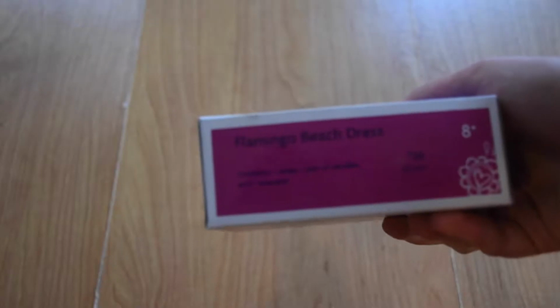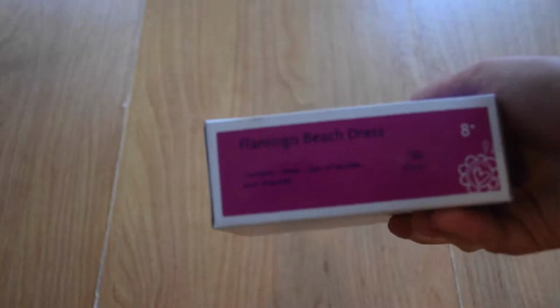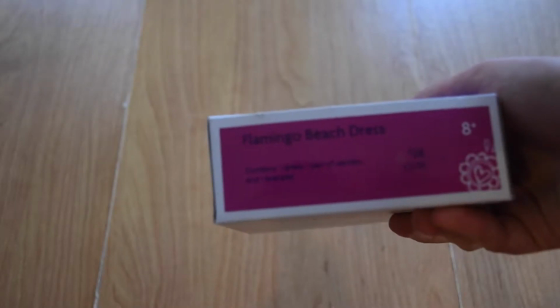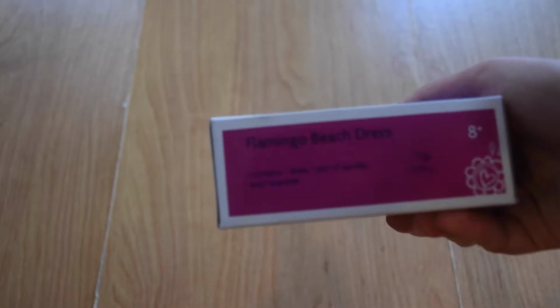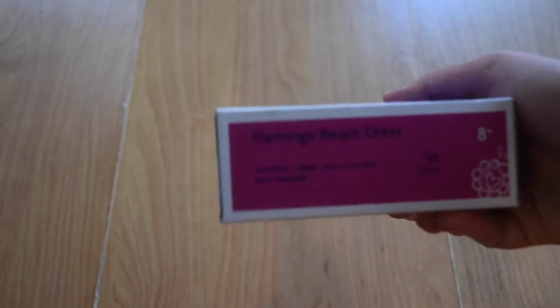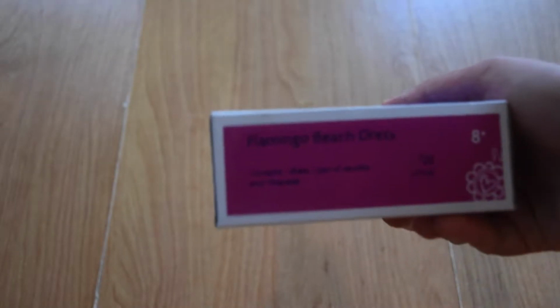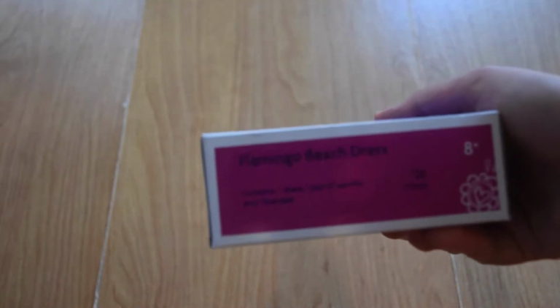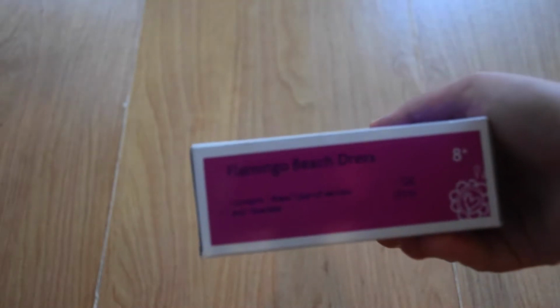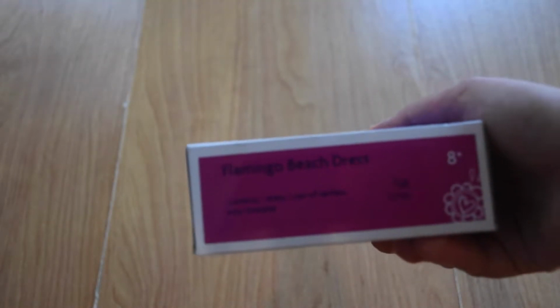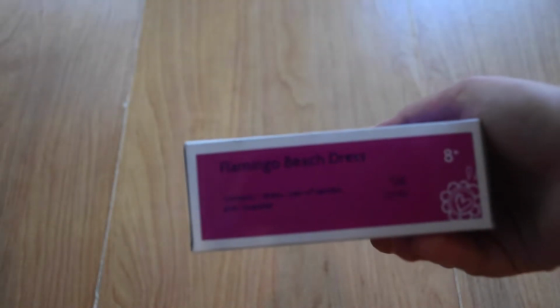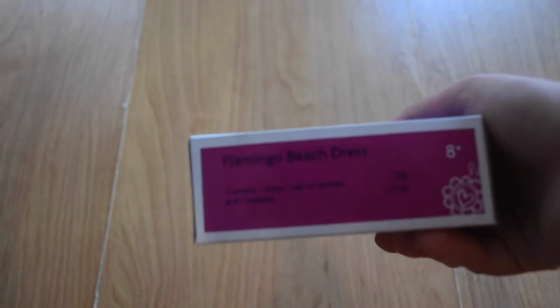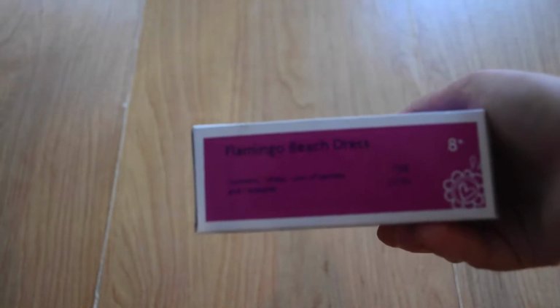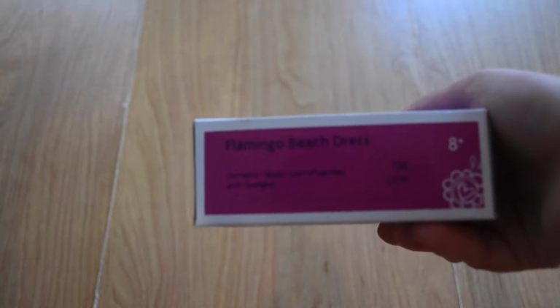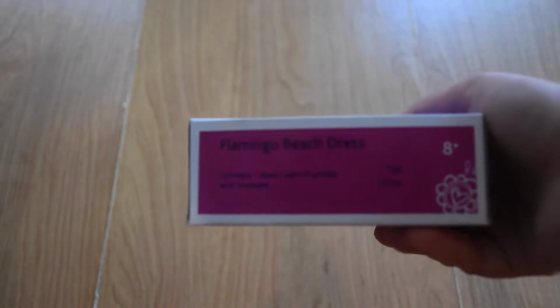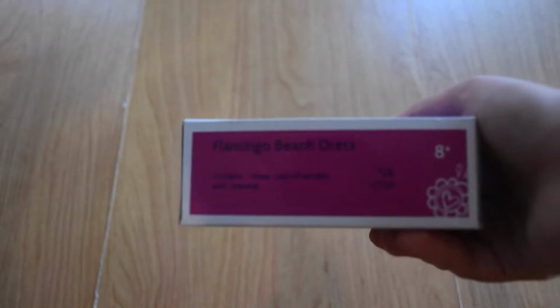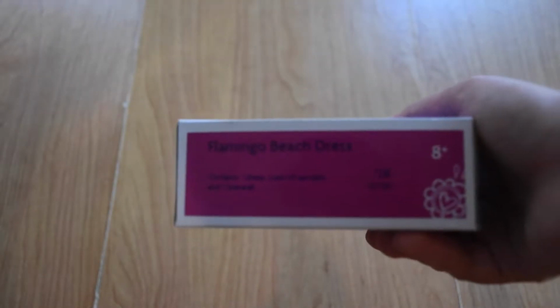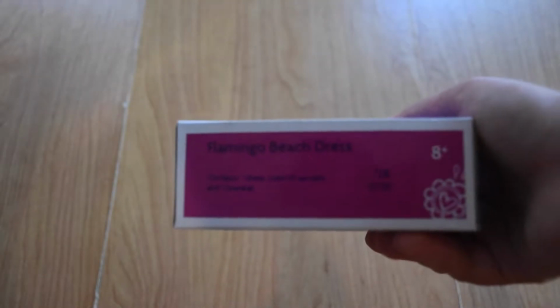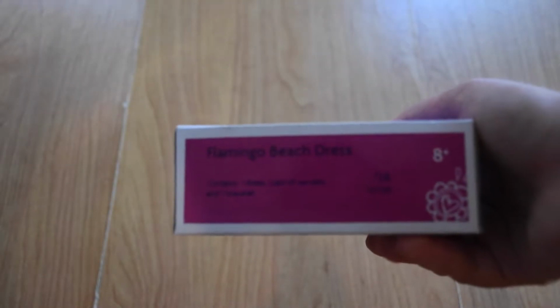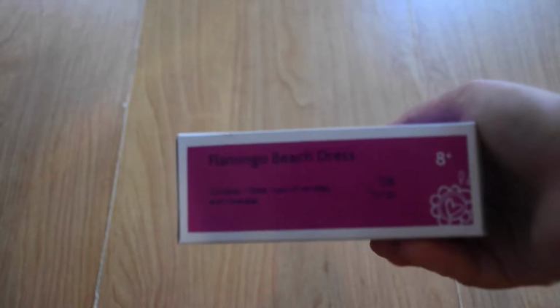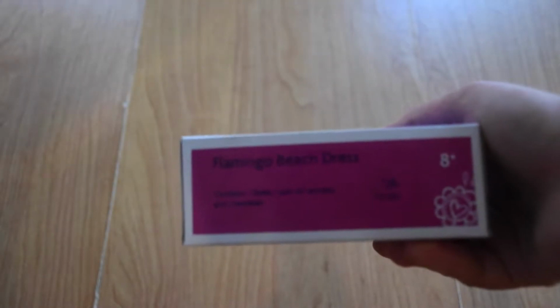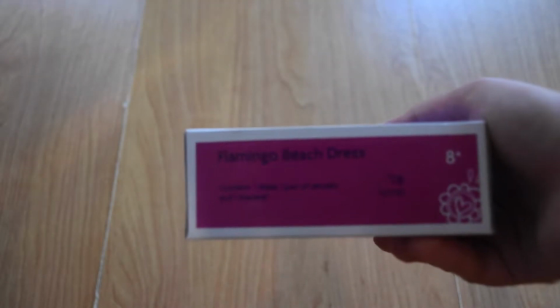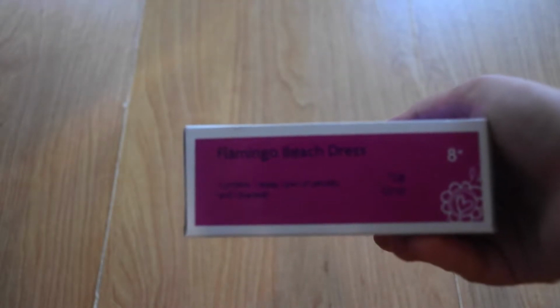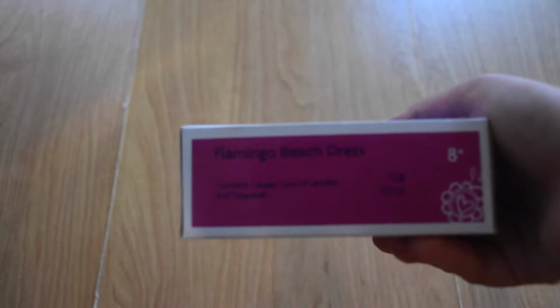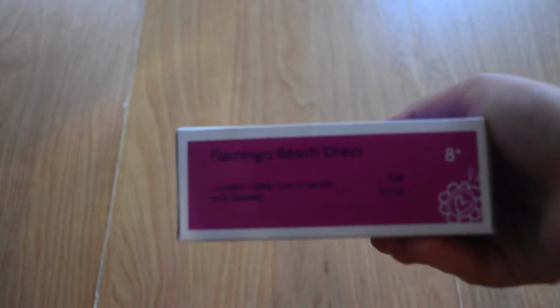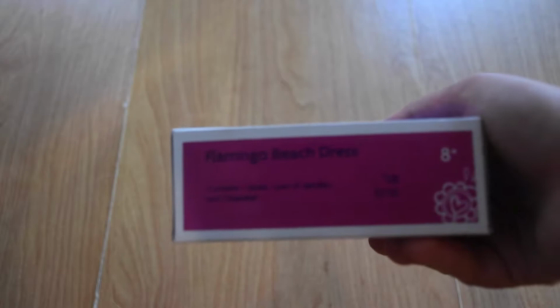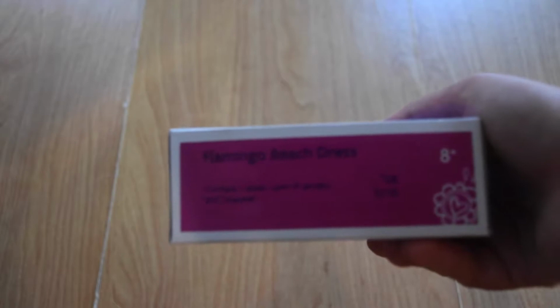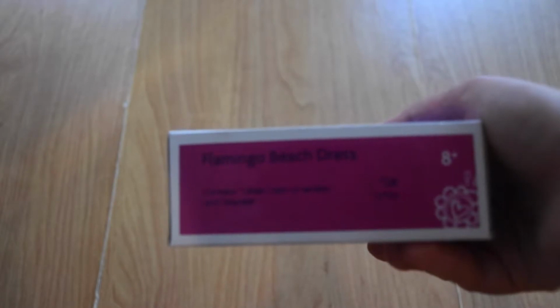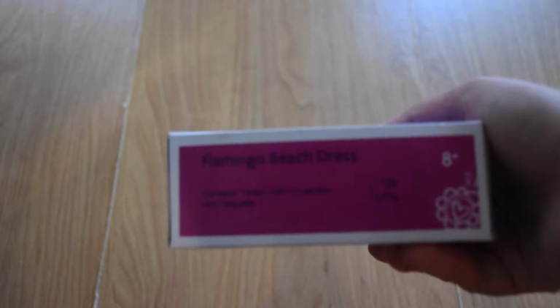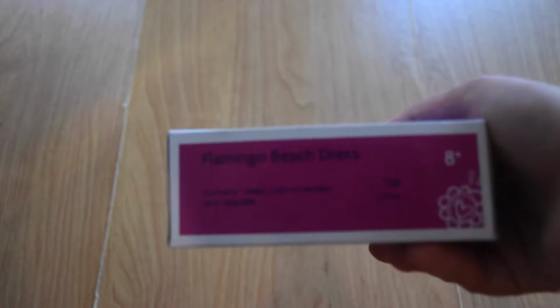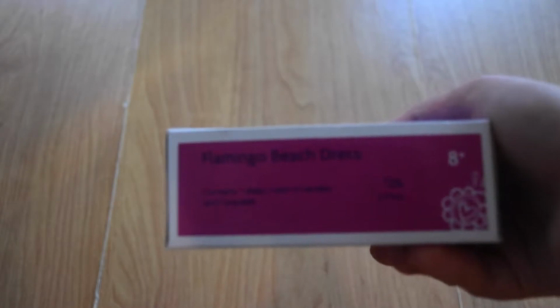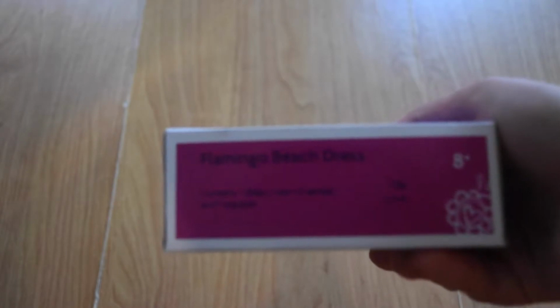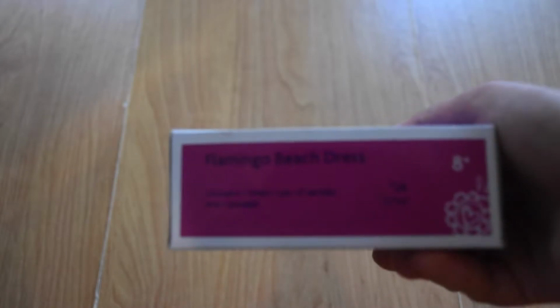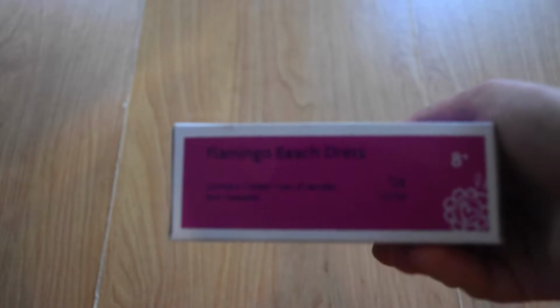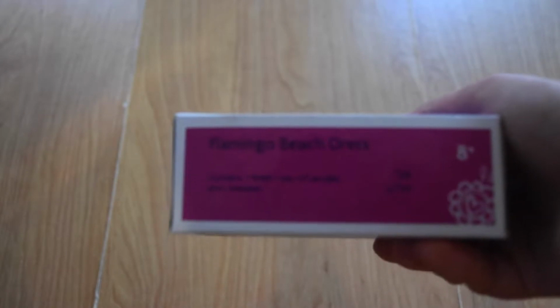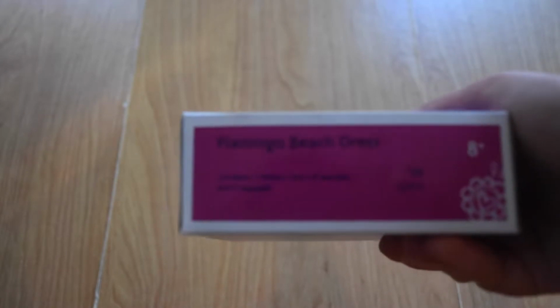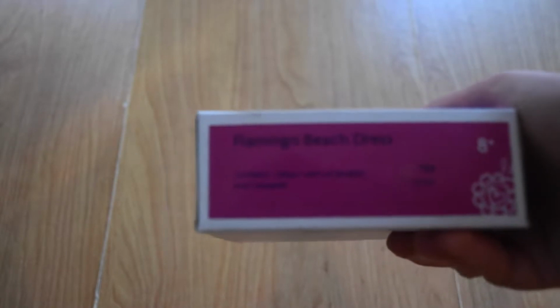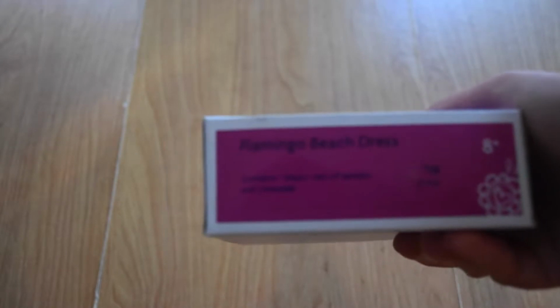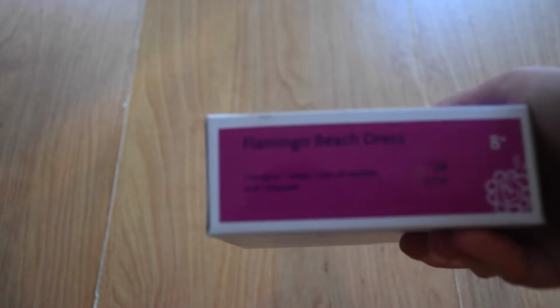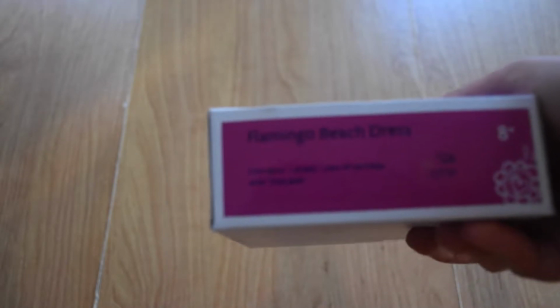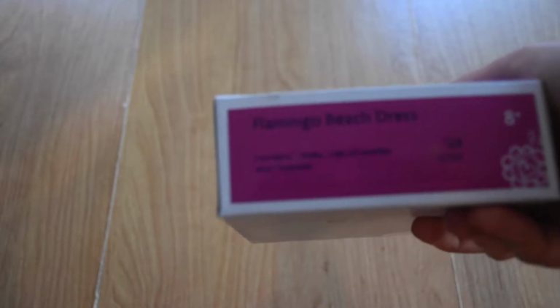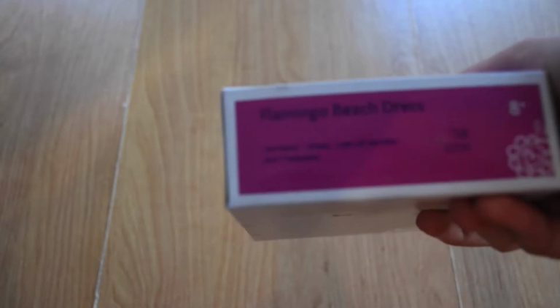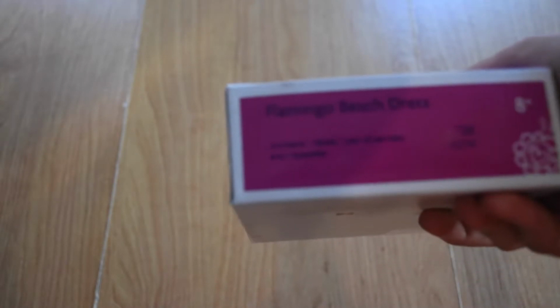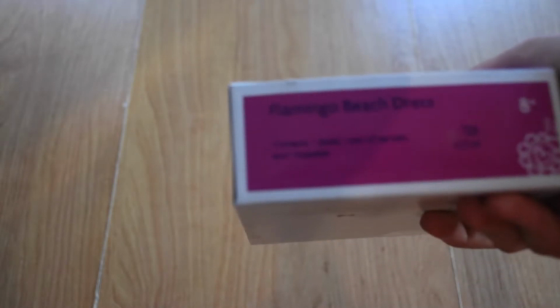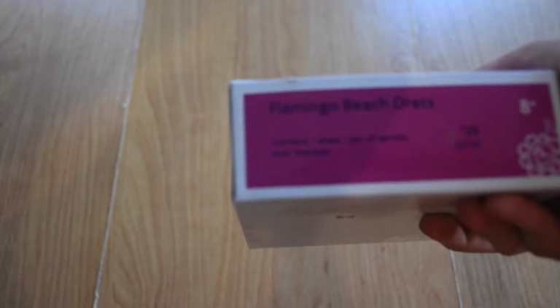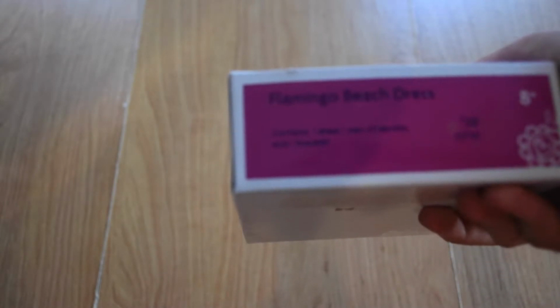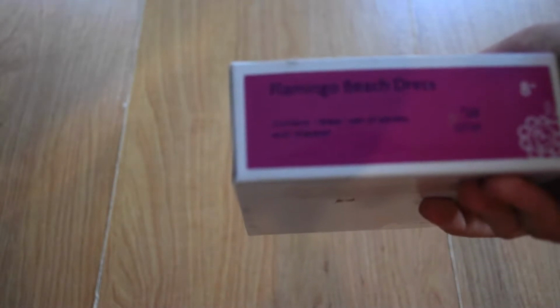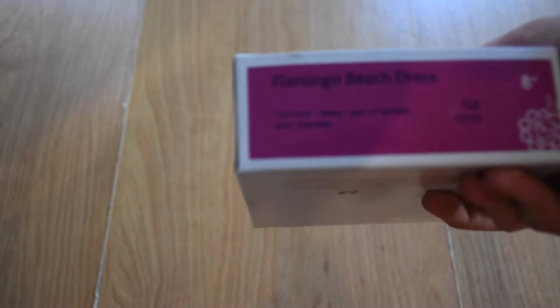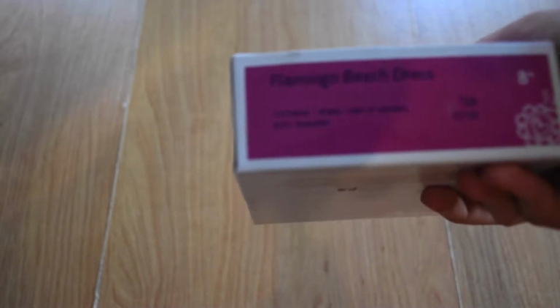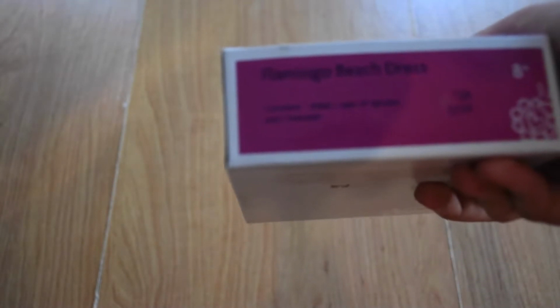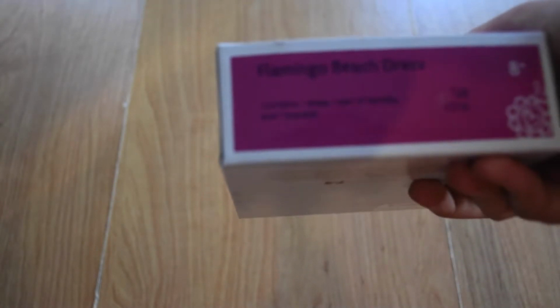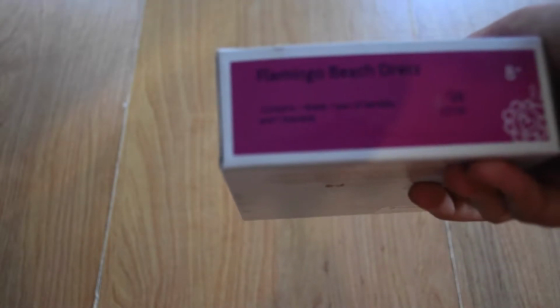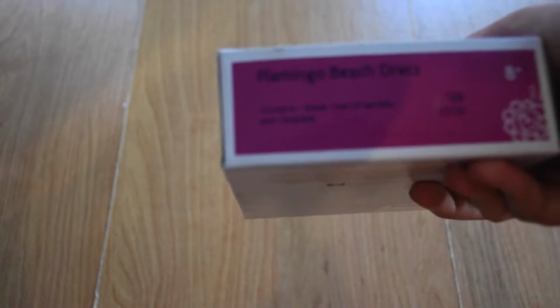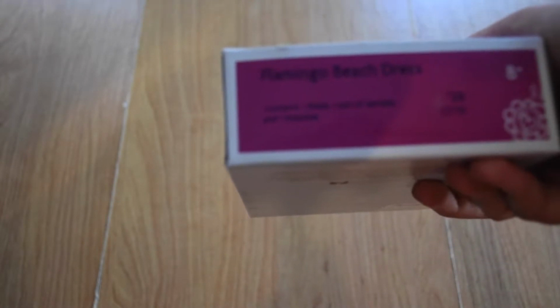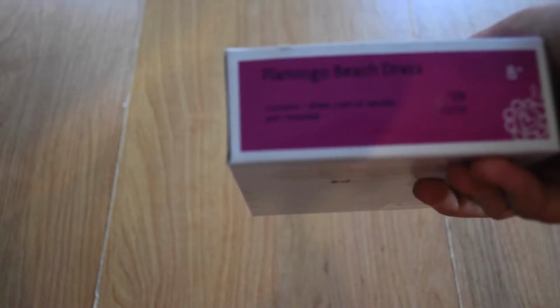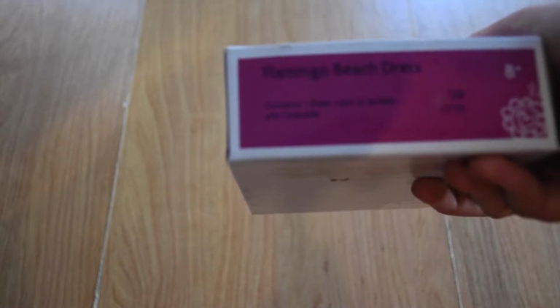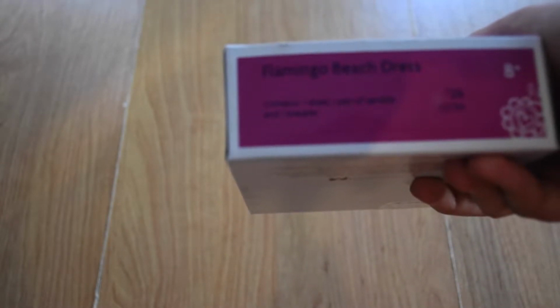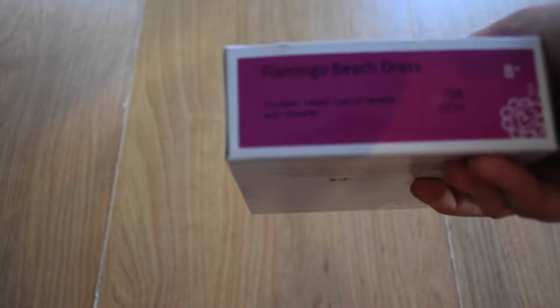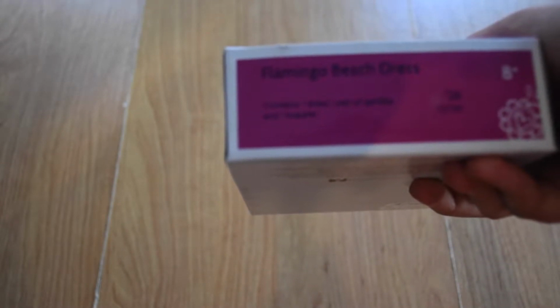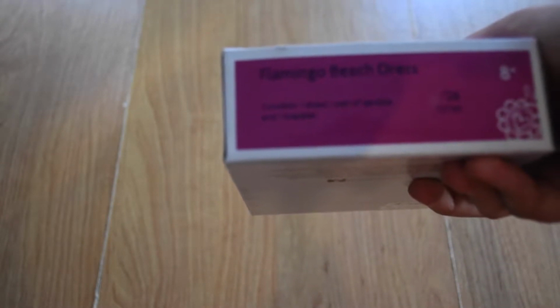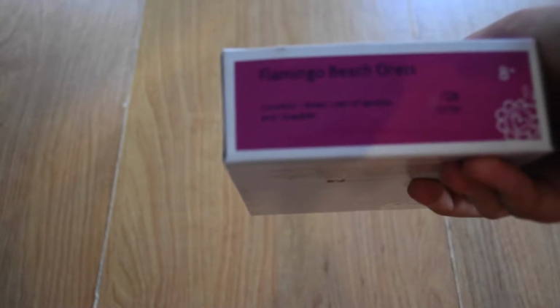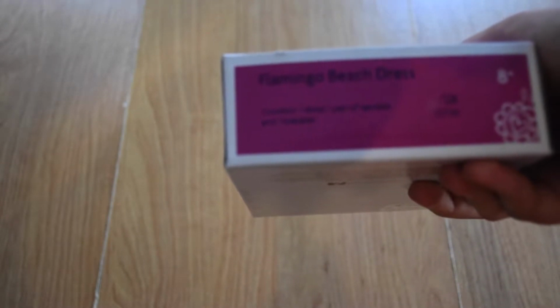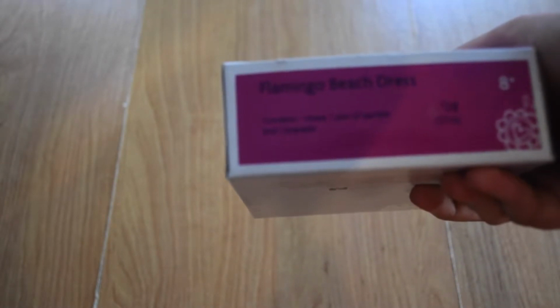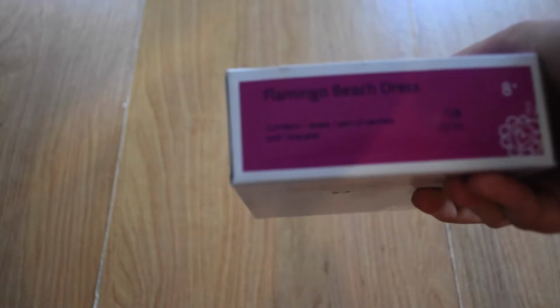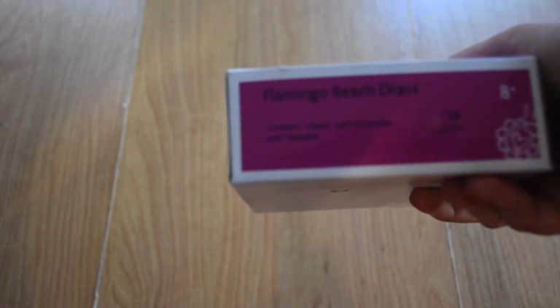The first thing I got was the flamingo beach dress. It retails for $28 and contains one dress, one pair of sandals, and one bracelet.